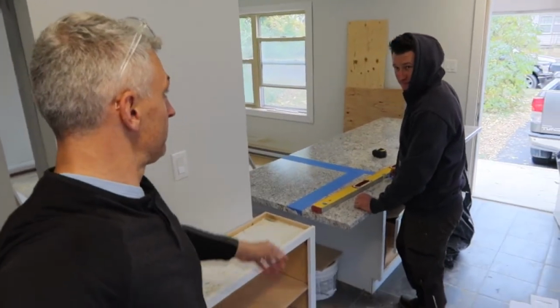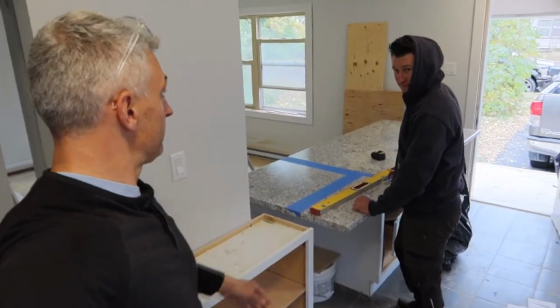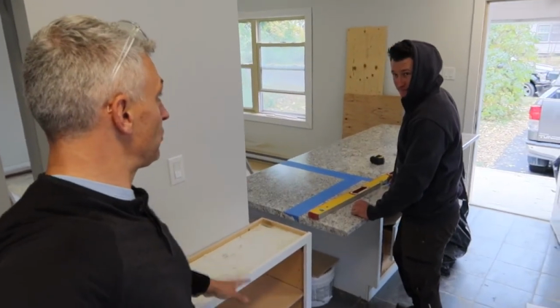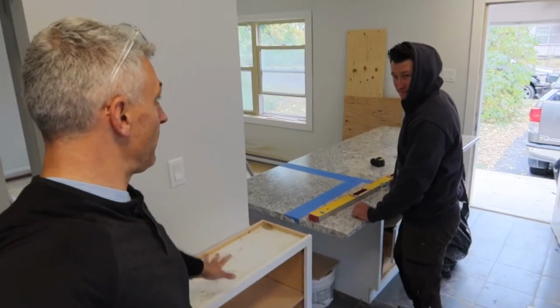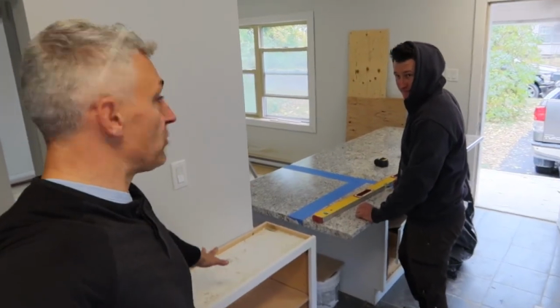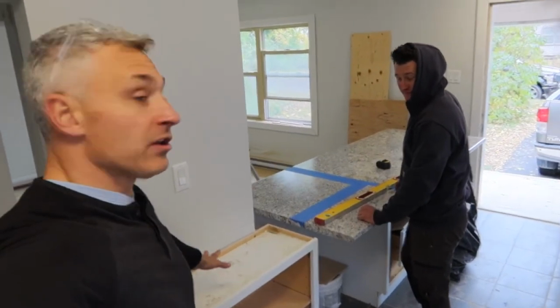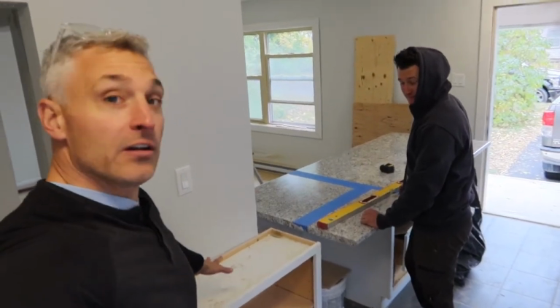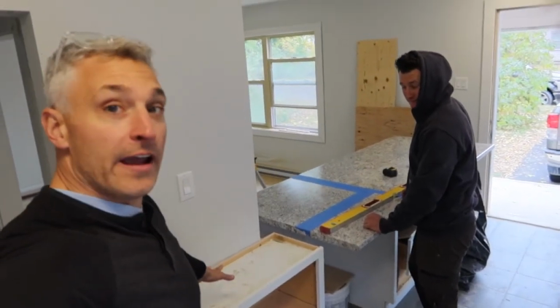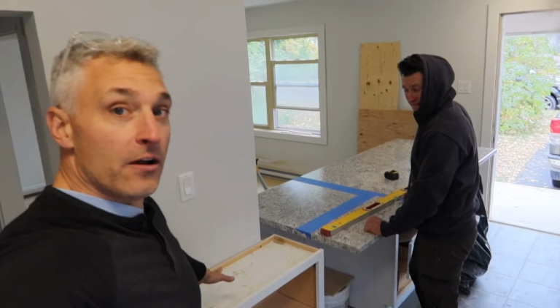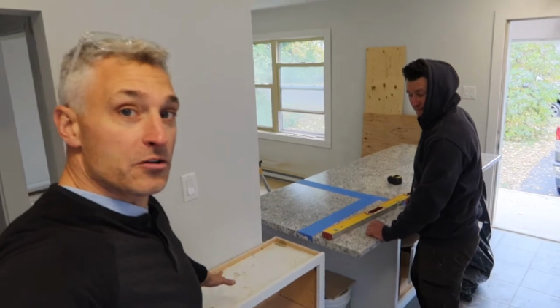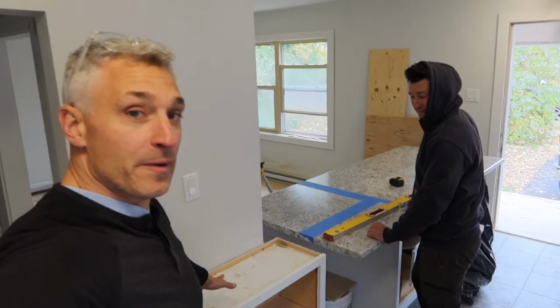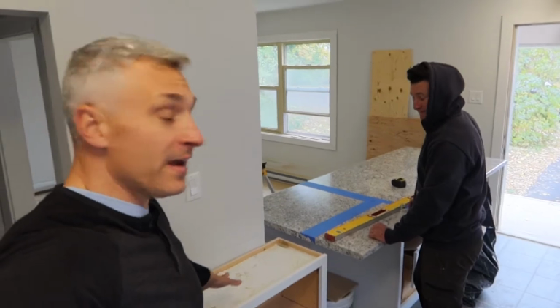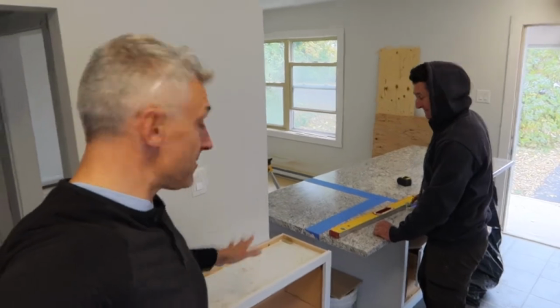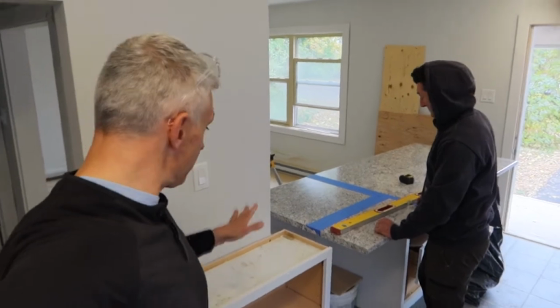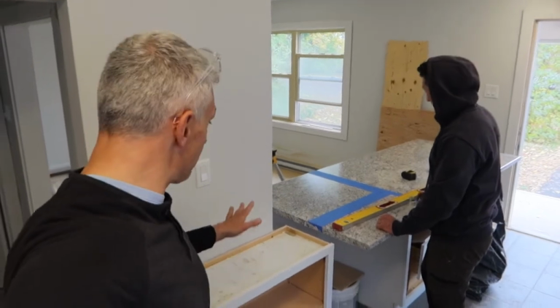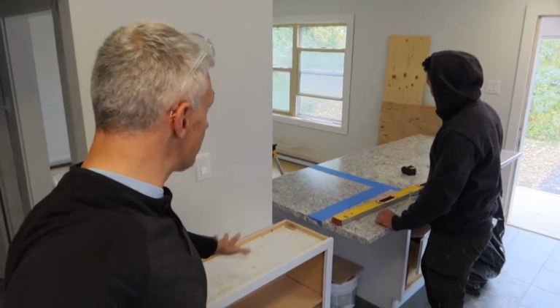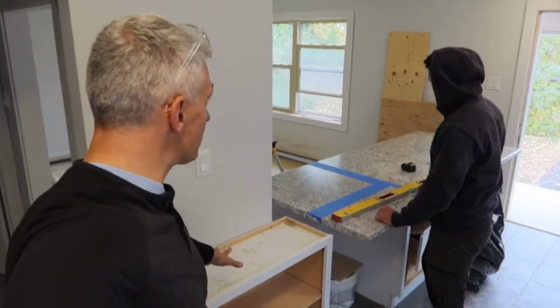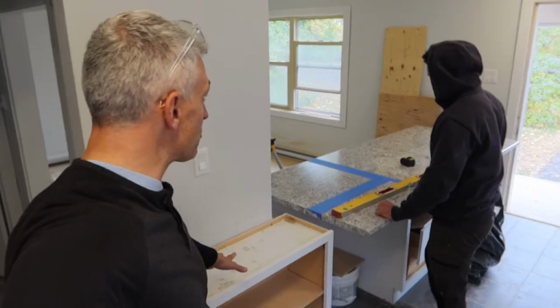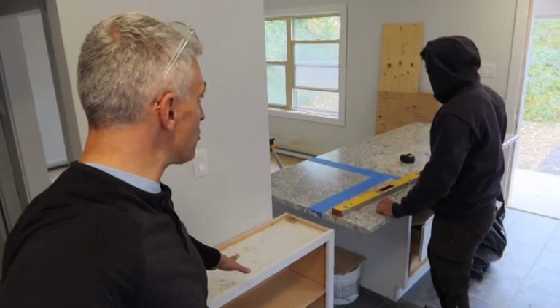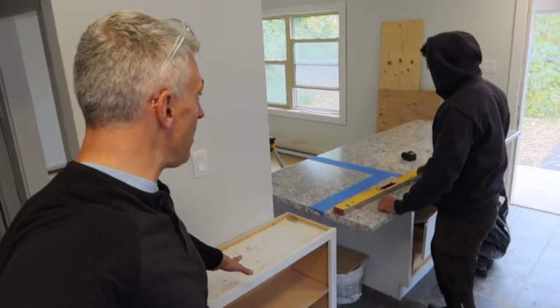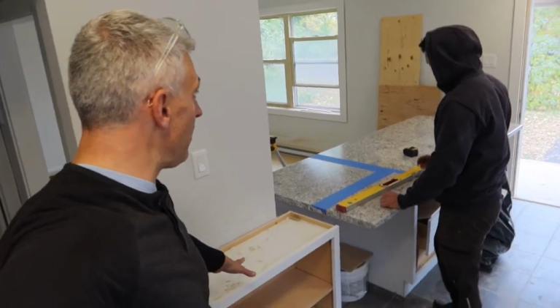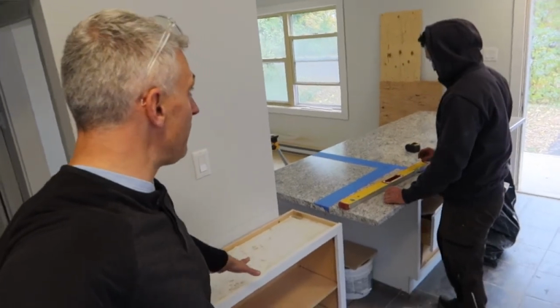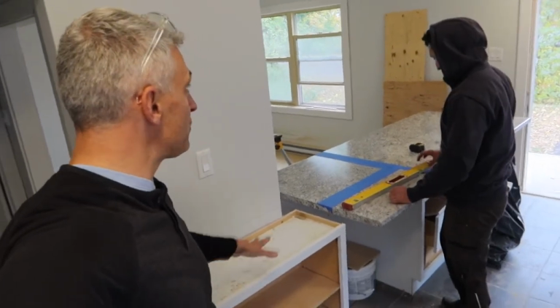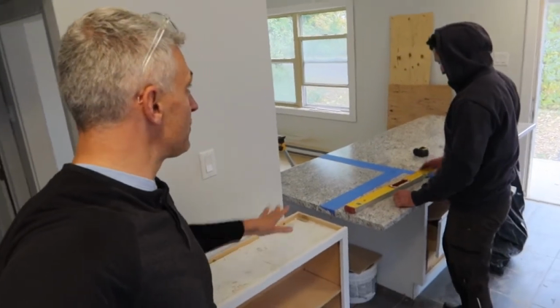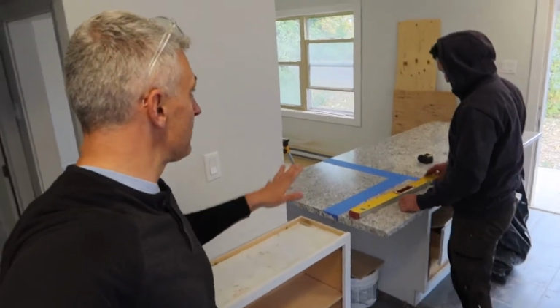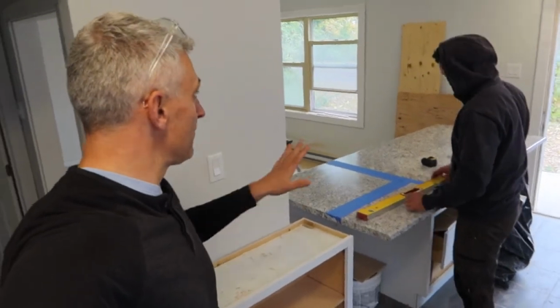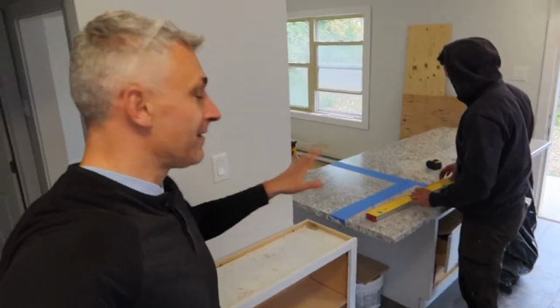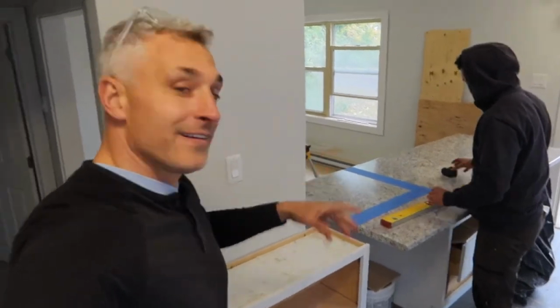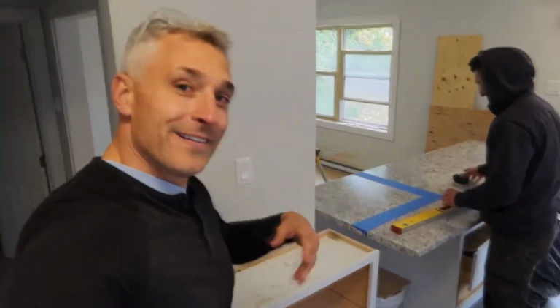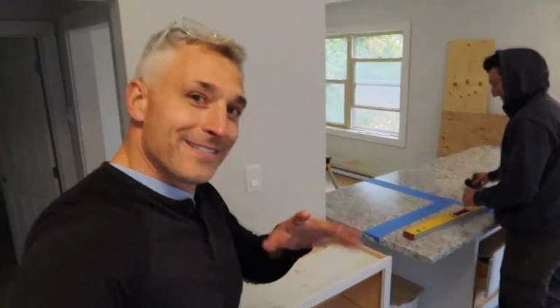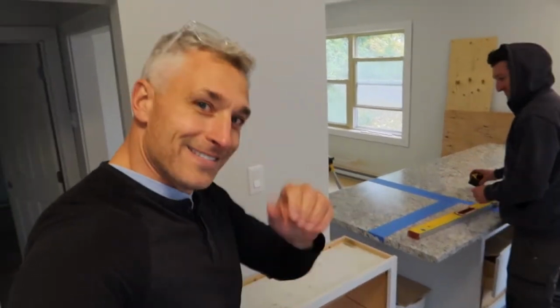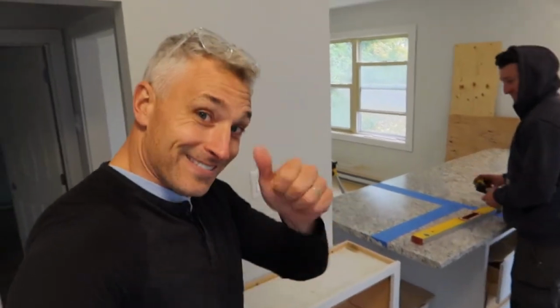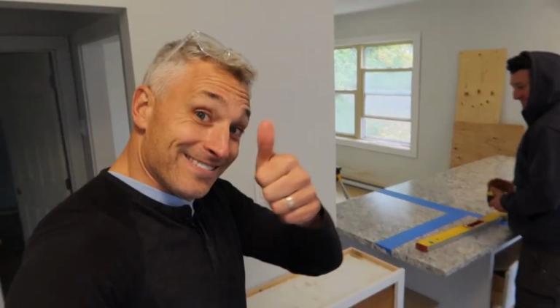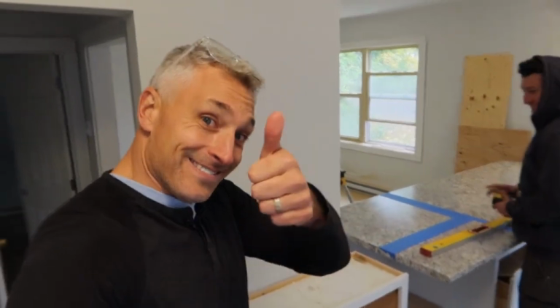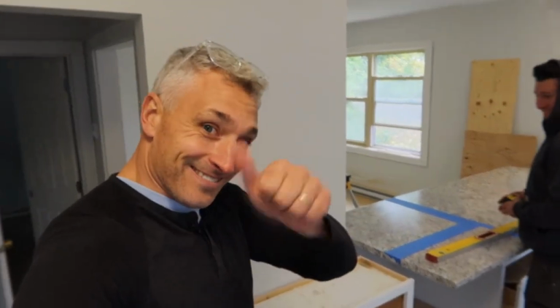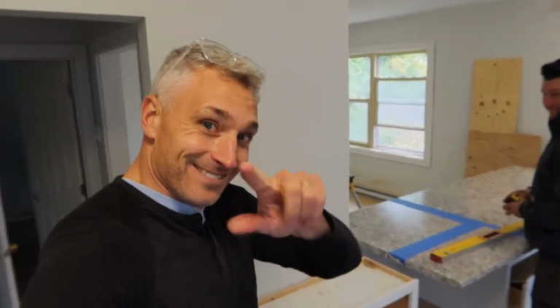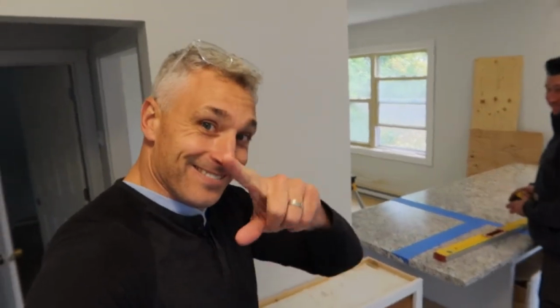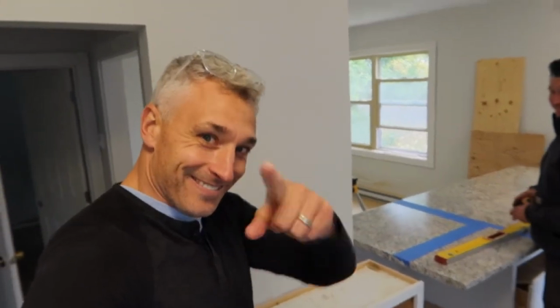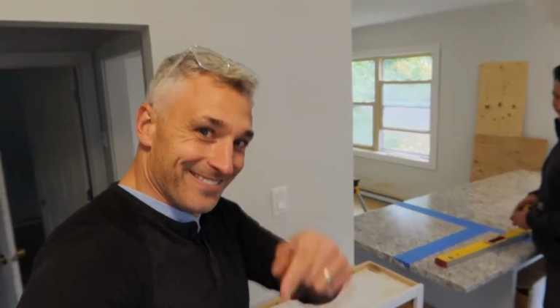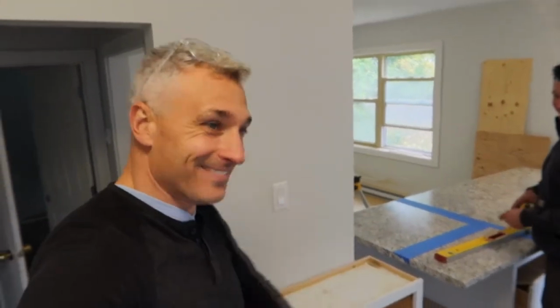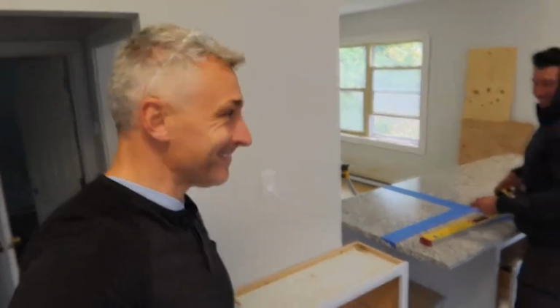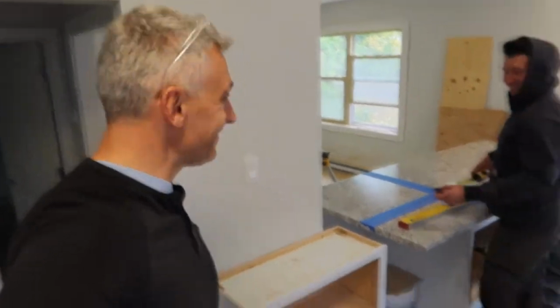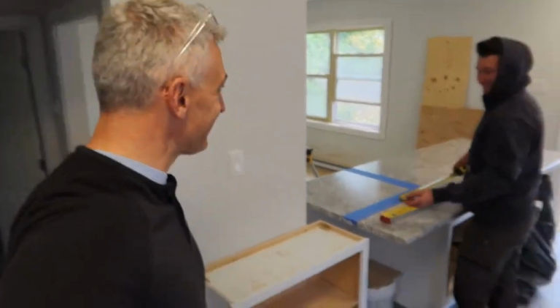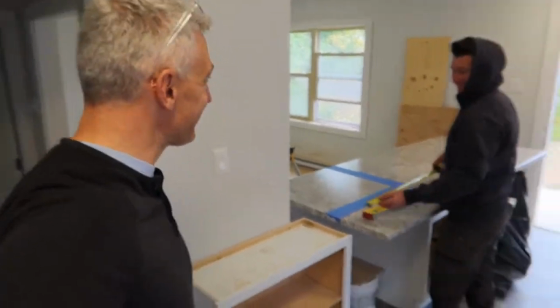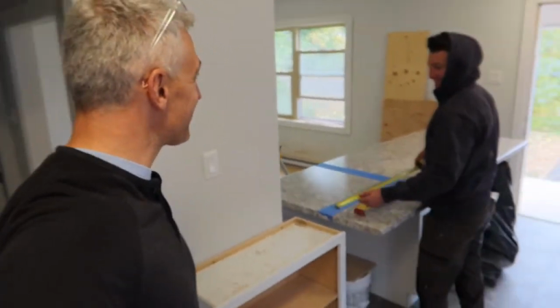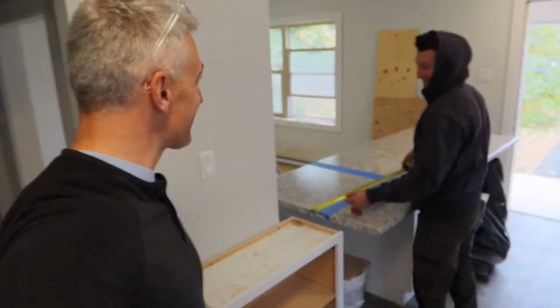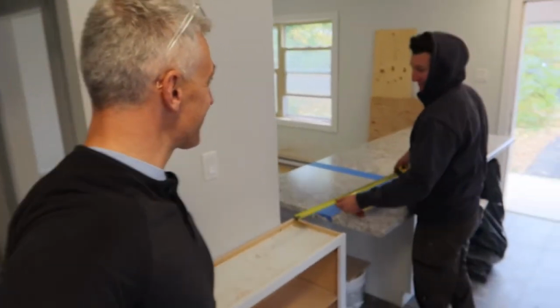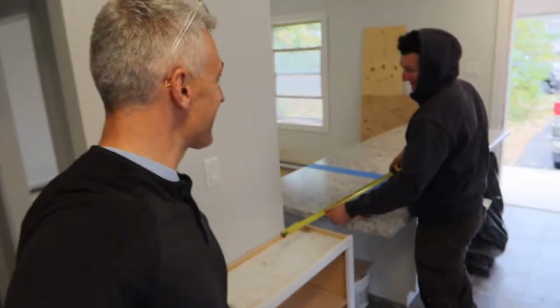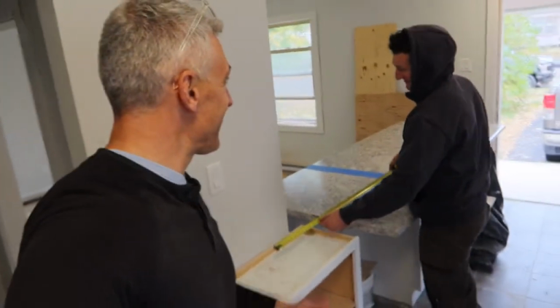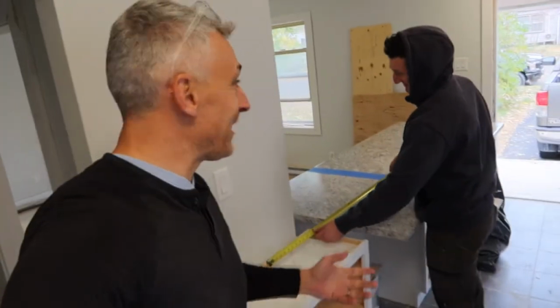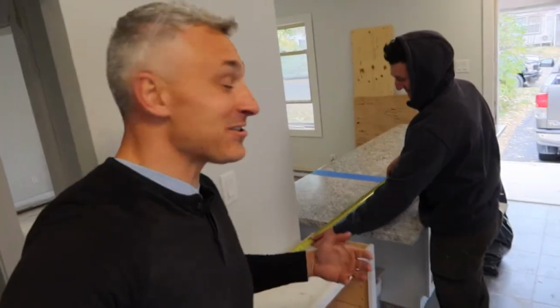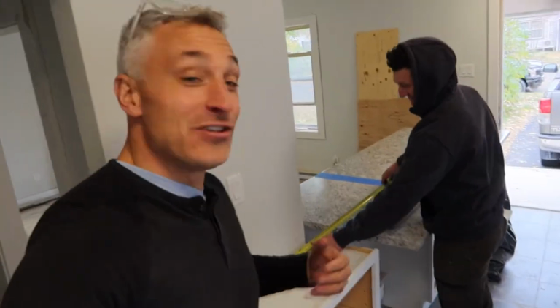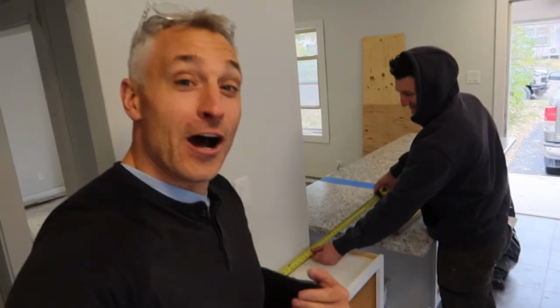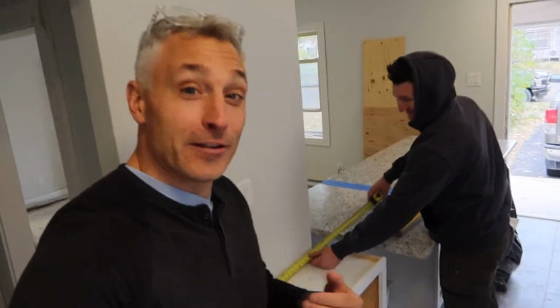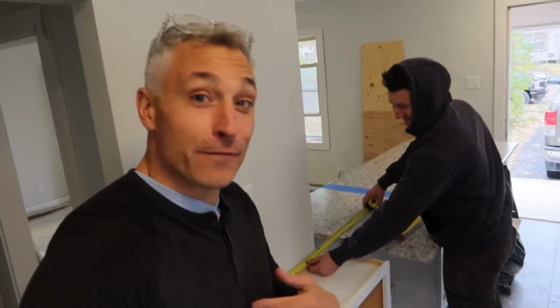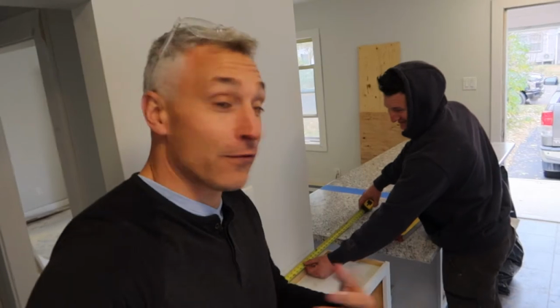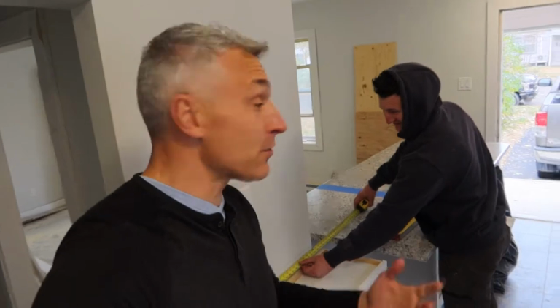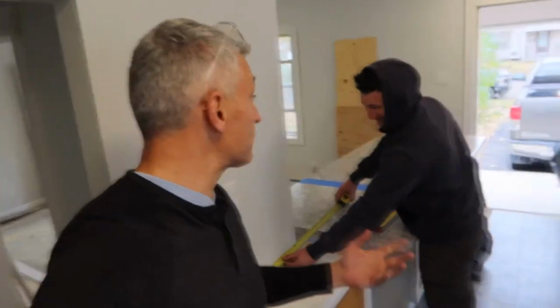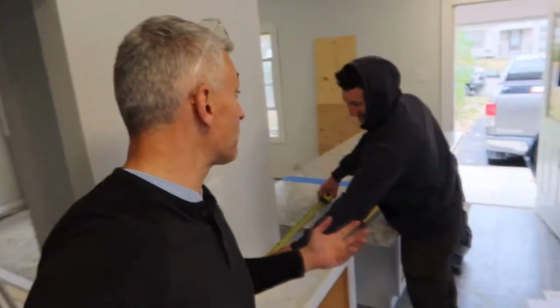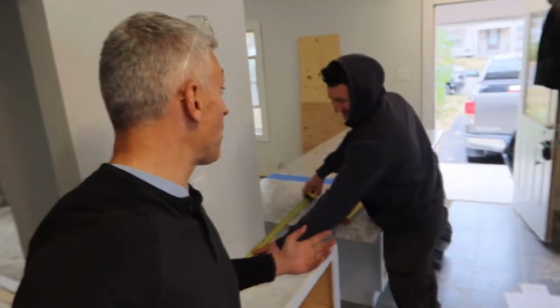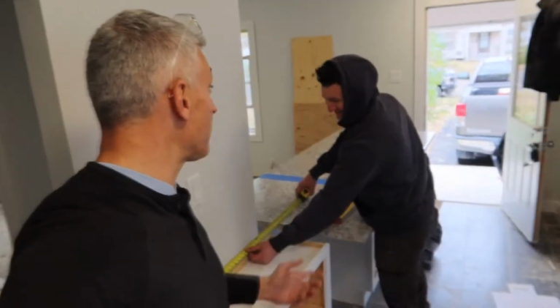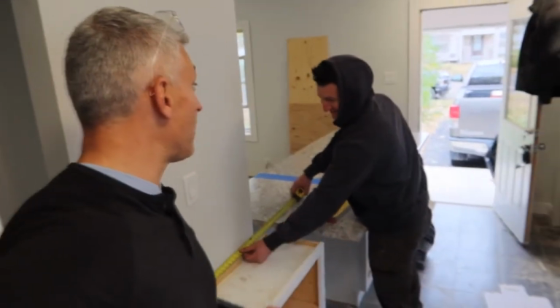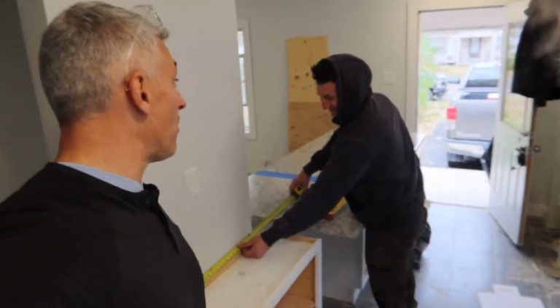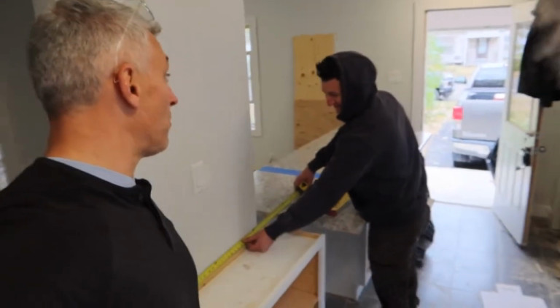So it gives you a little counter space and some shelves. It's not our first rodeo.